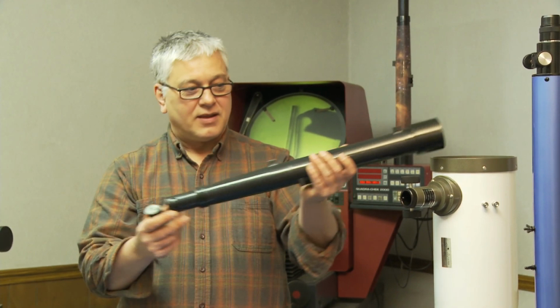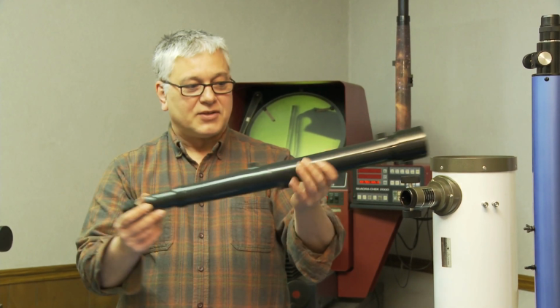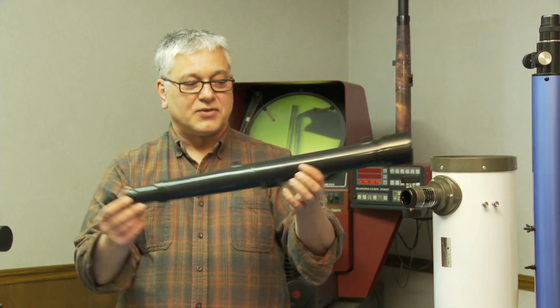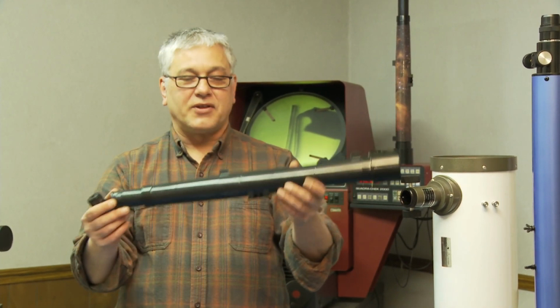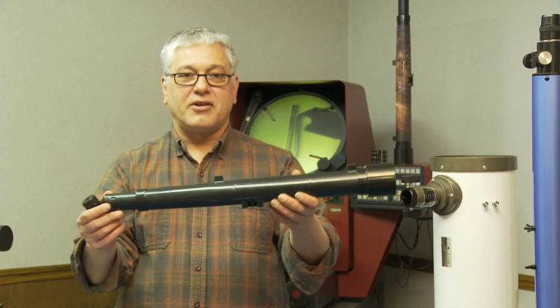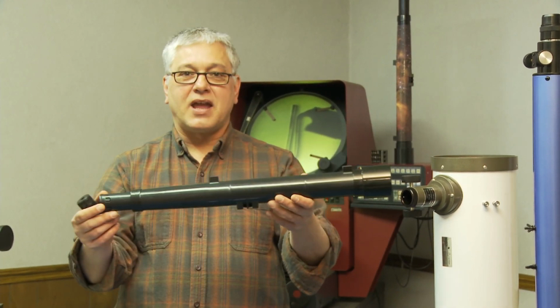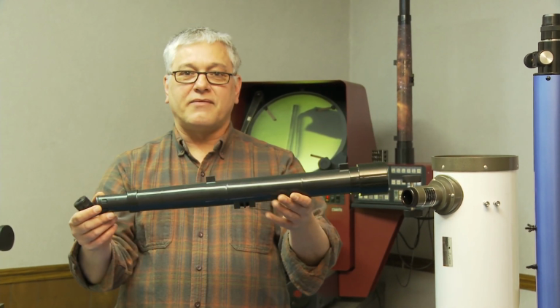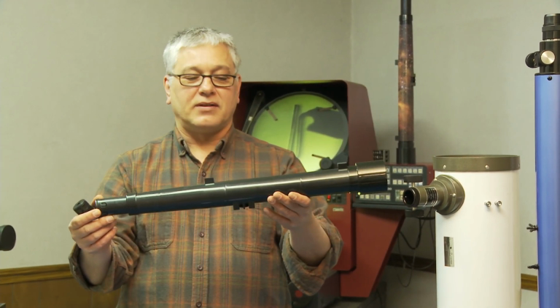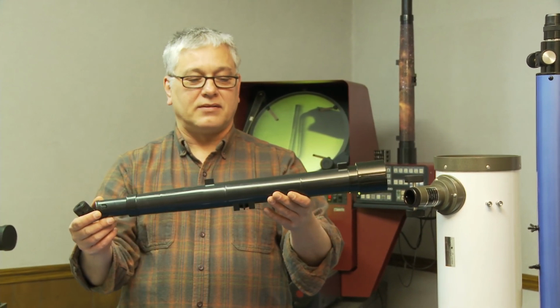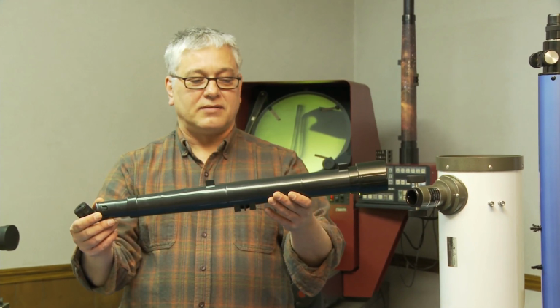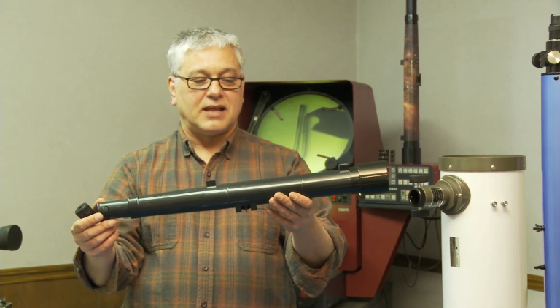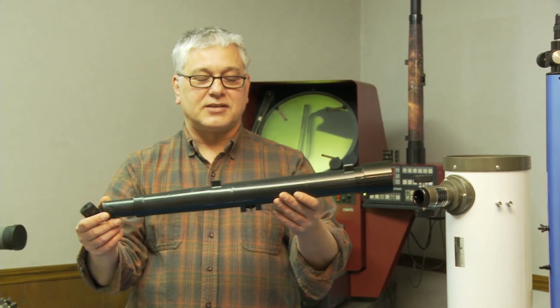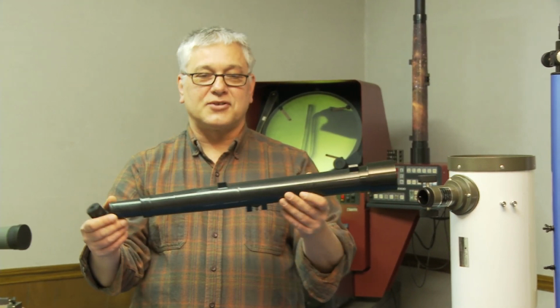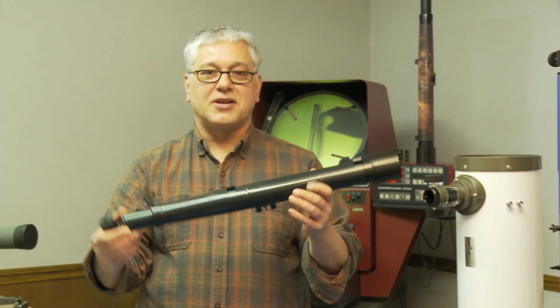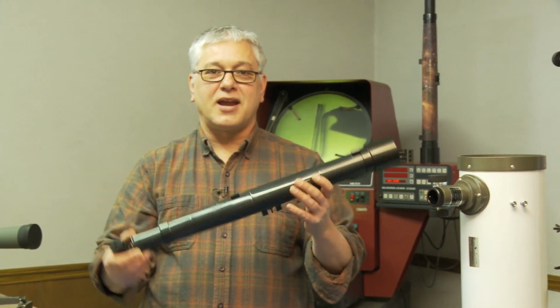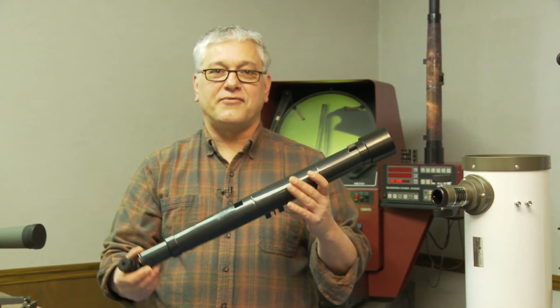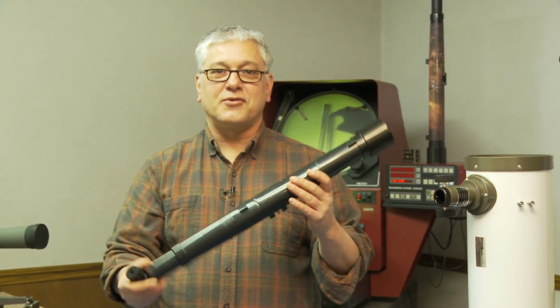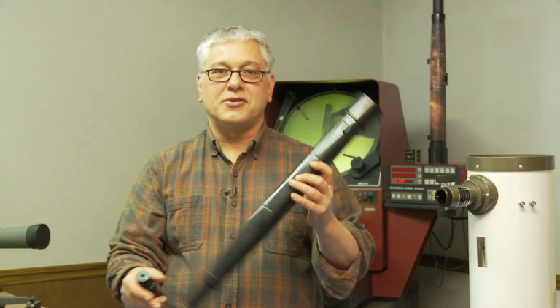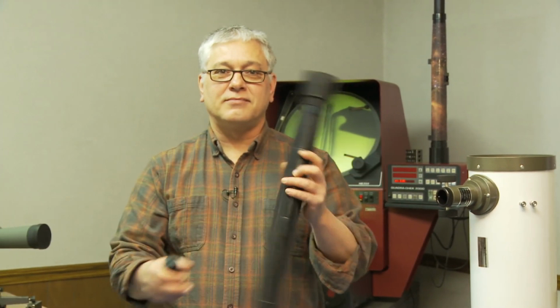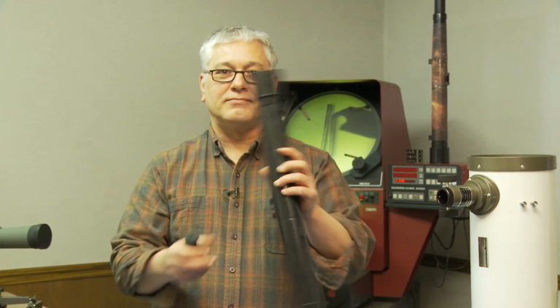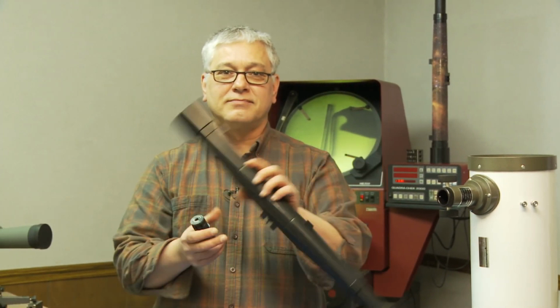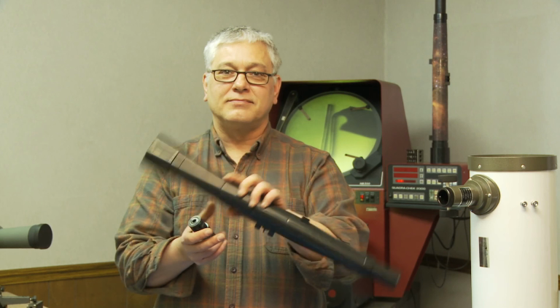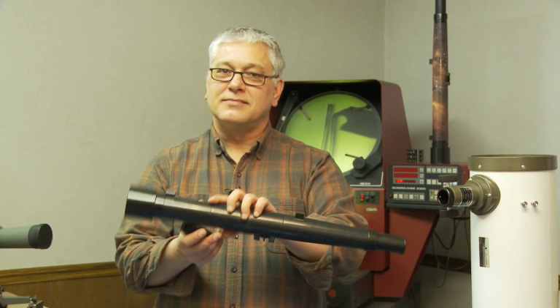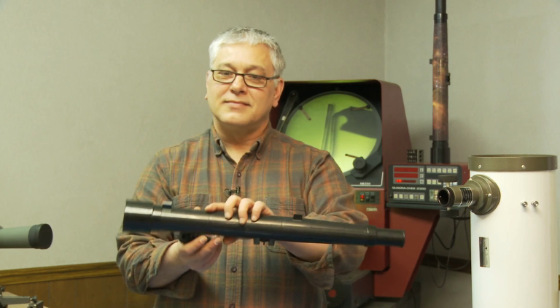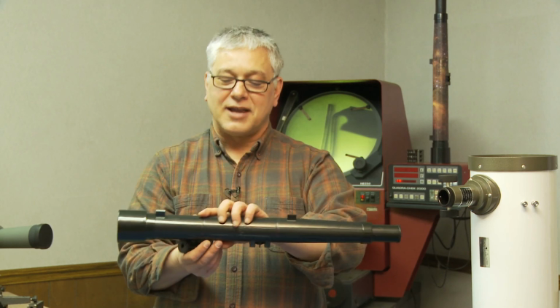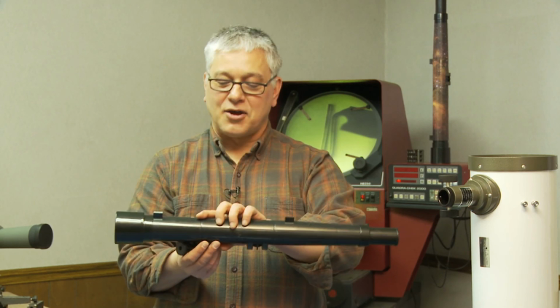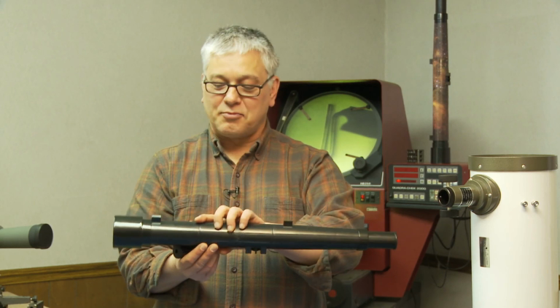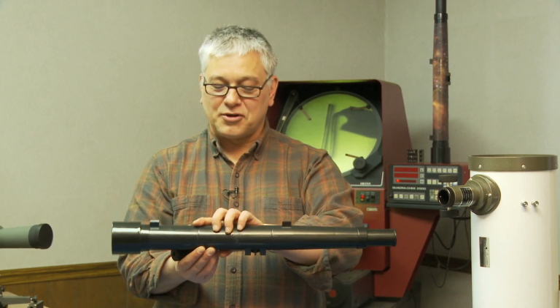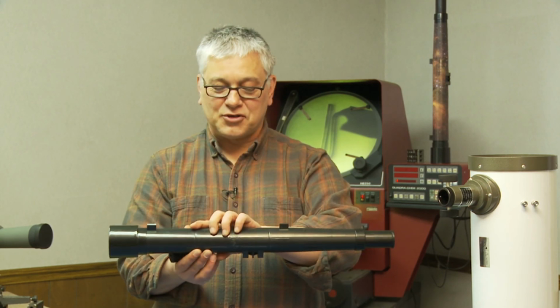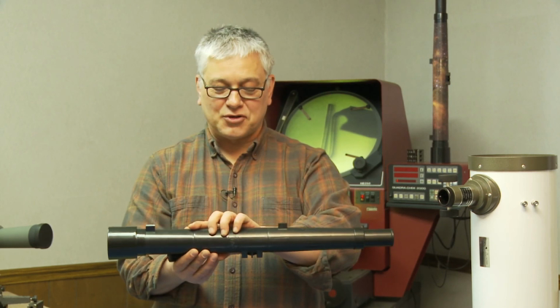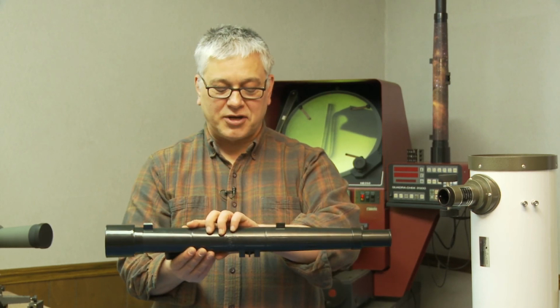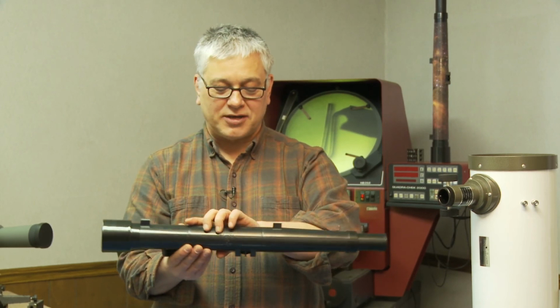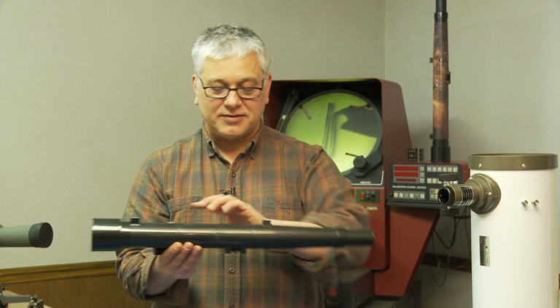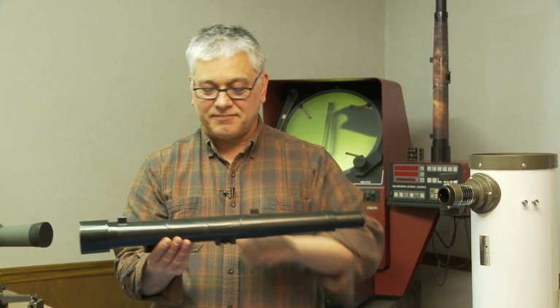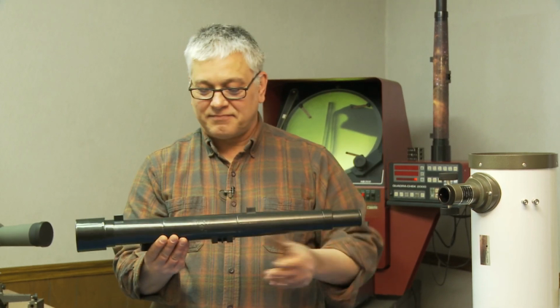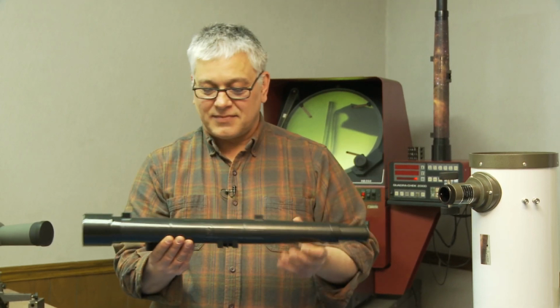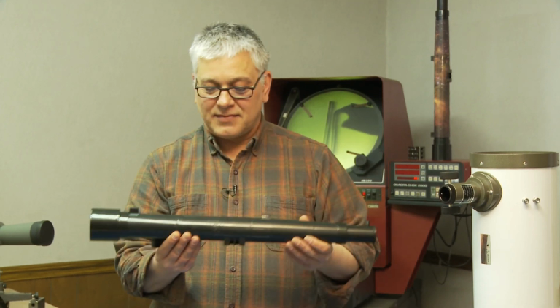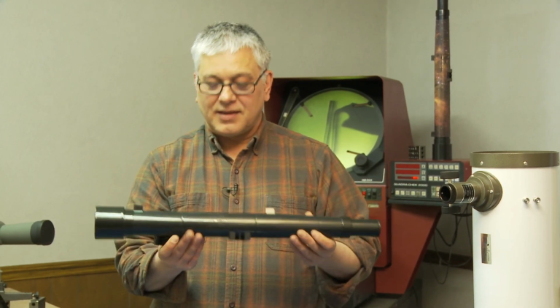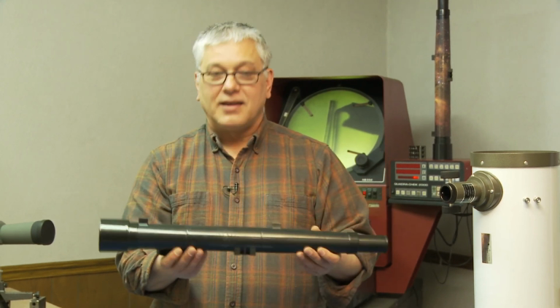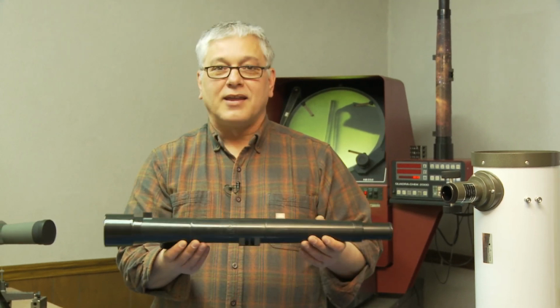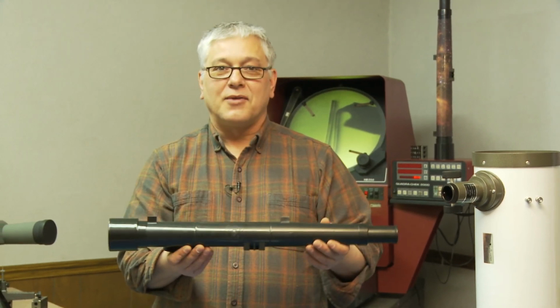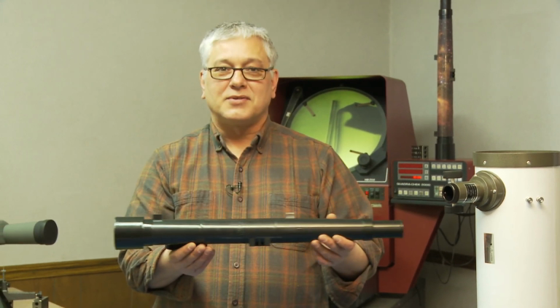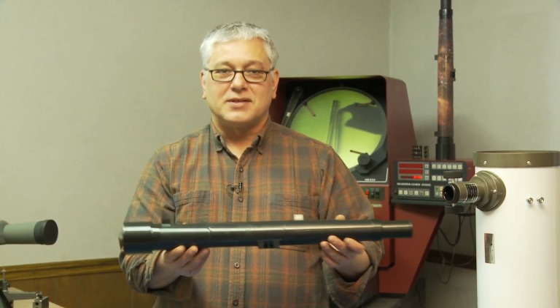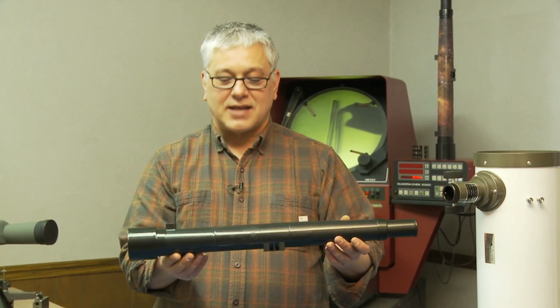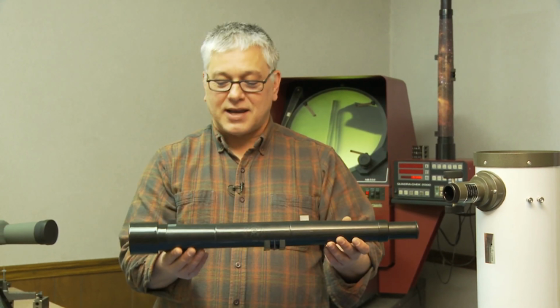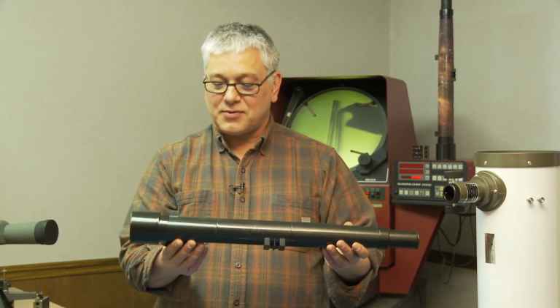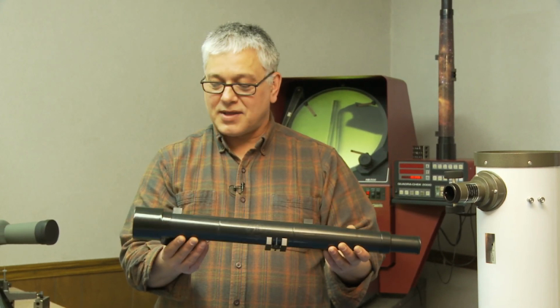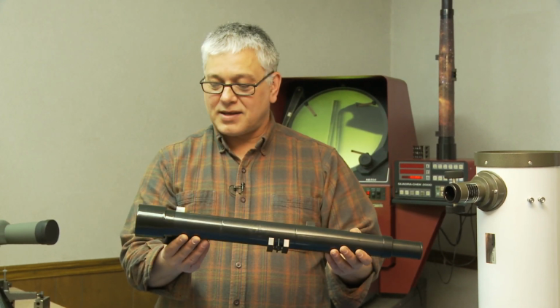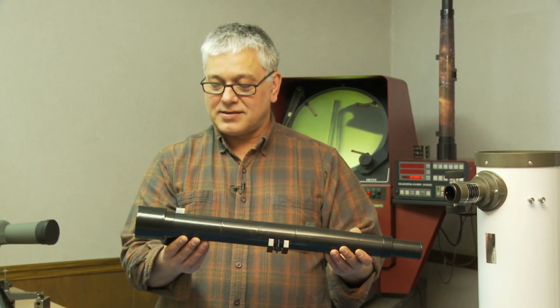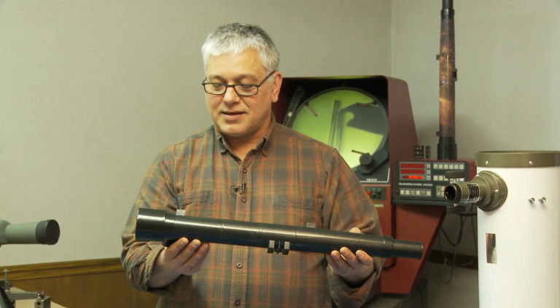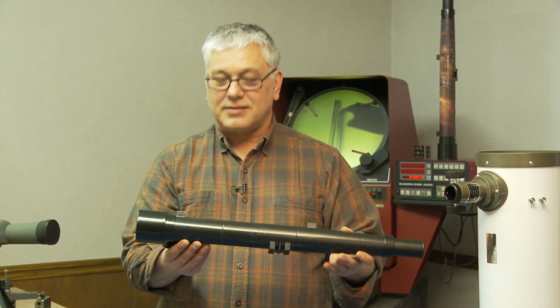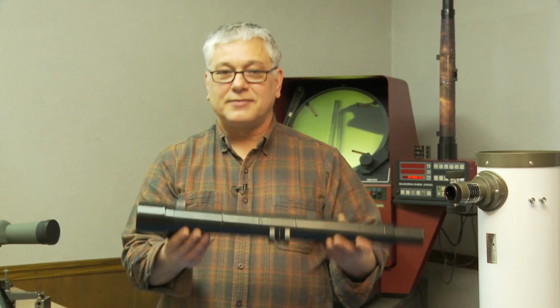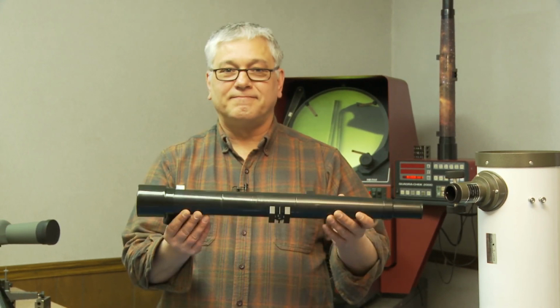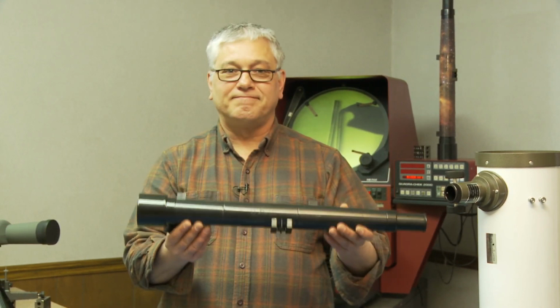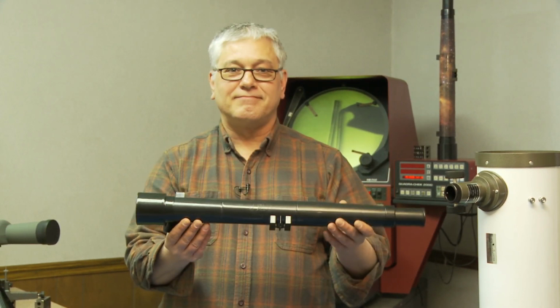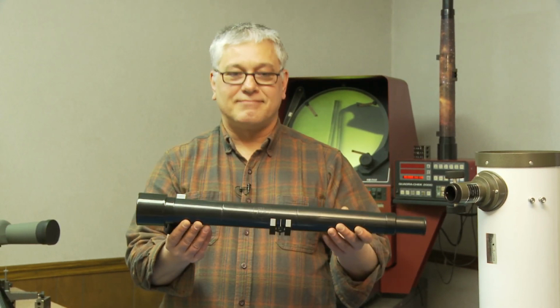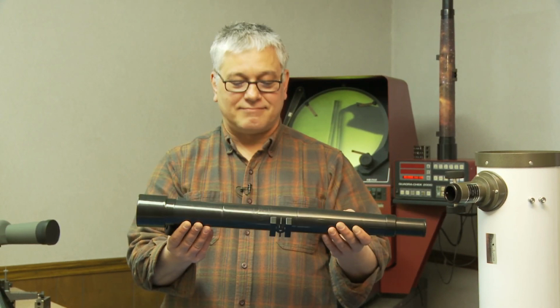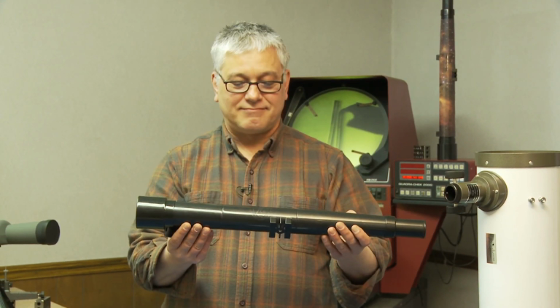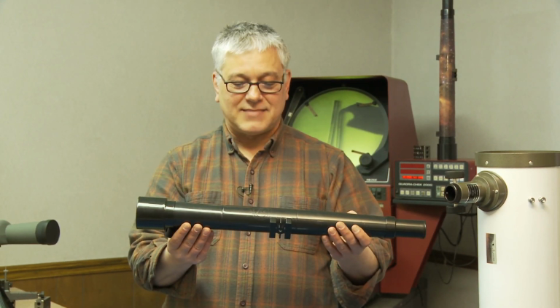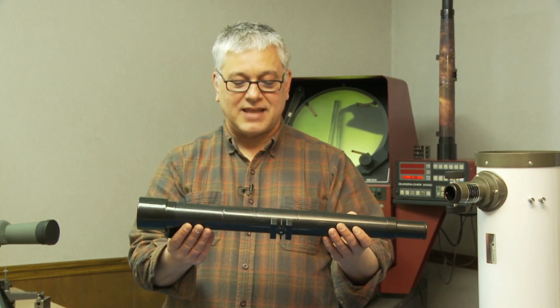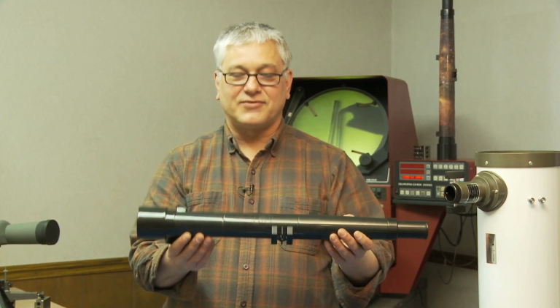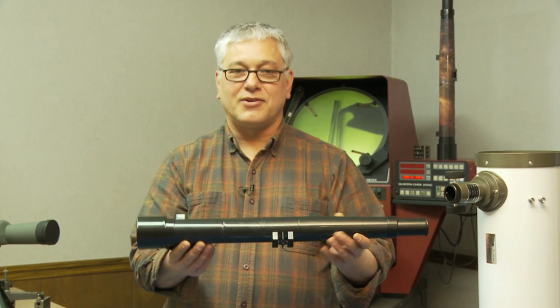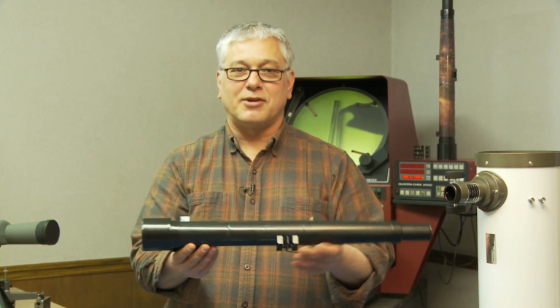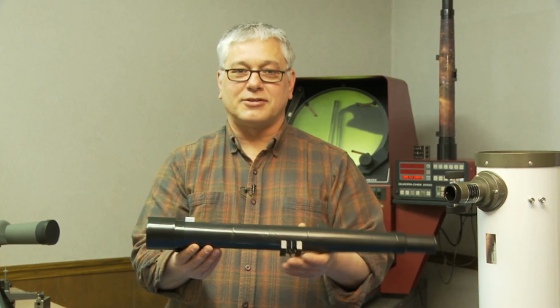So there you have it — that's our Sky Viewer. I hope you enjoy it. It was designed with that intent. Thanks very much.